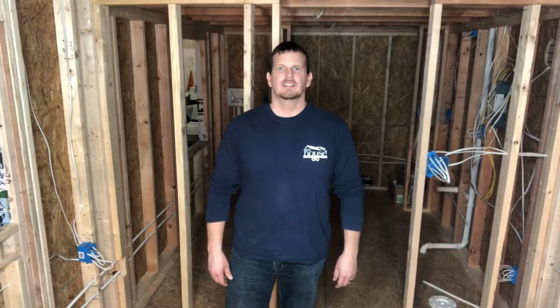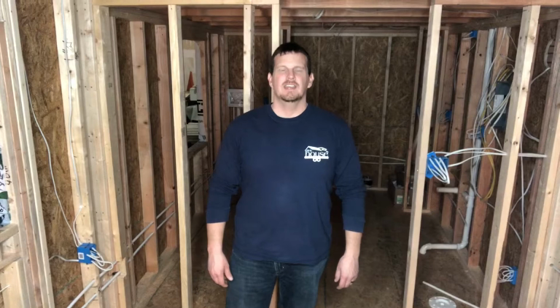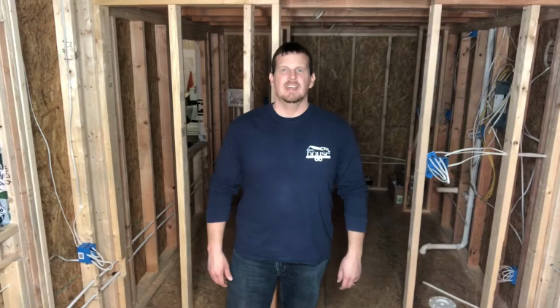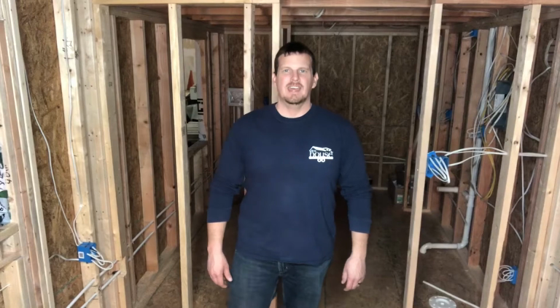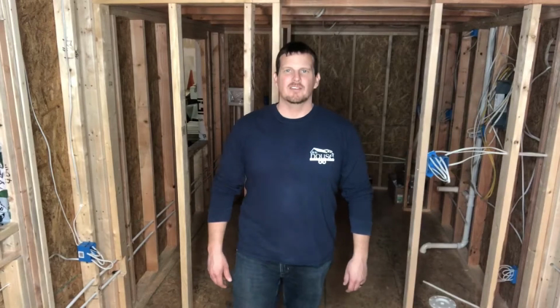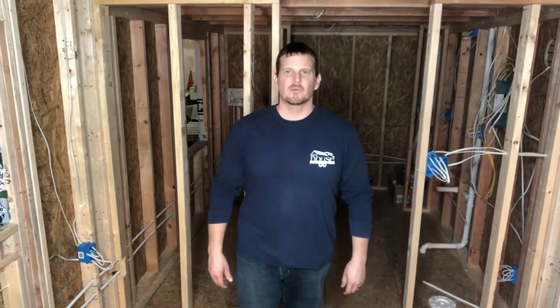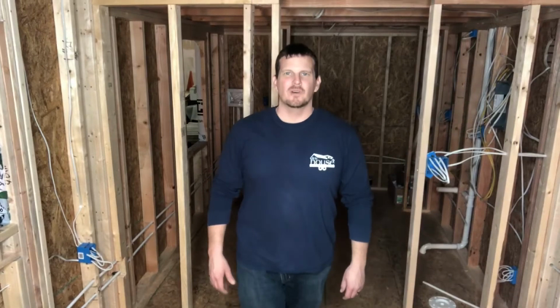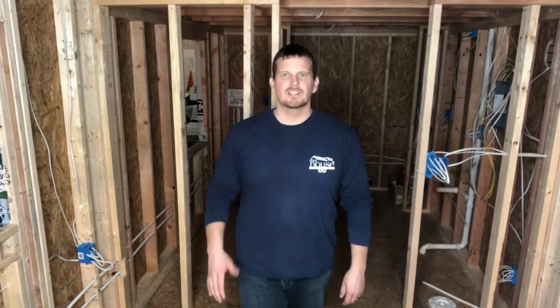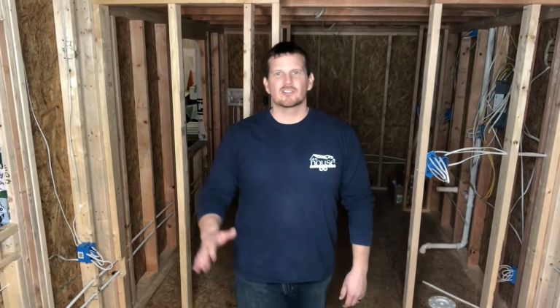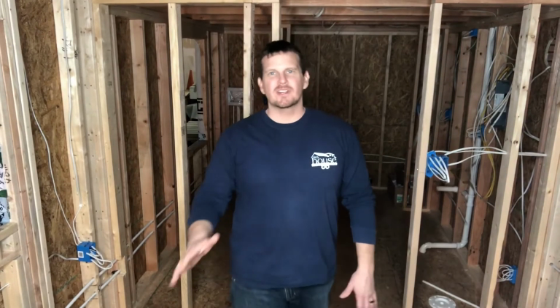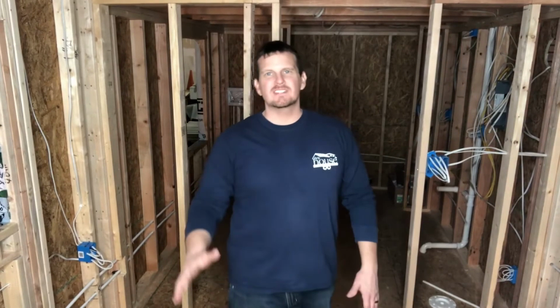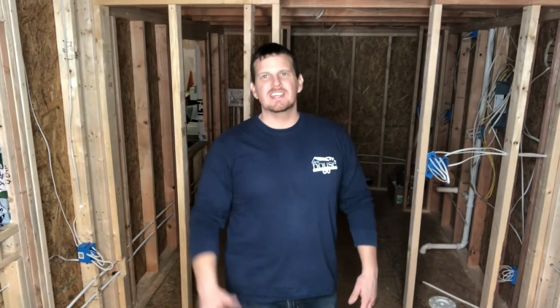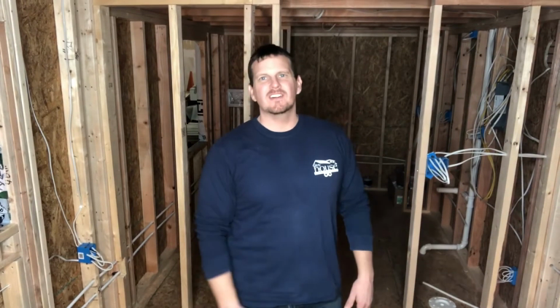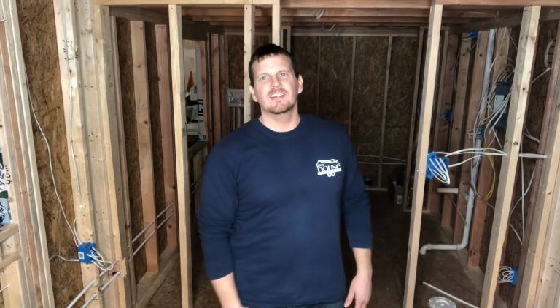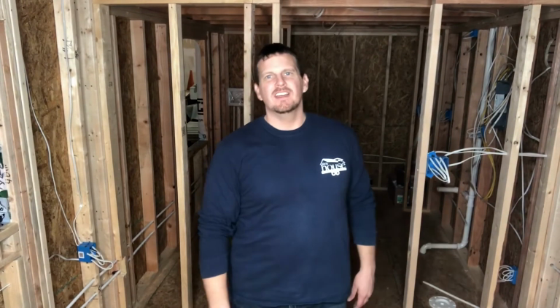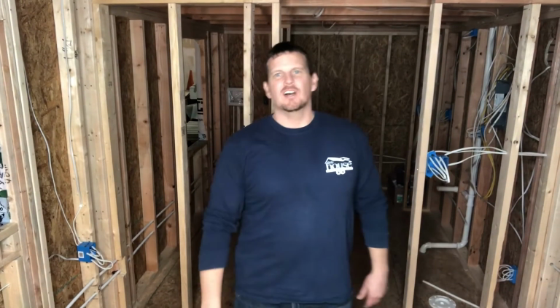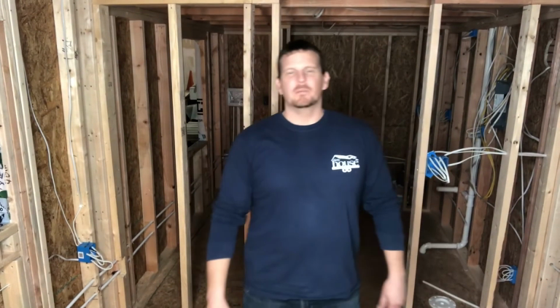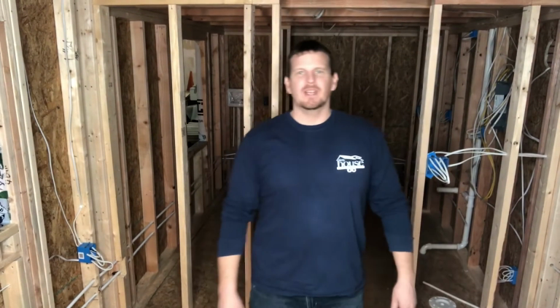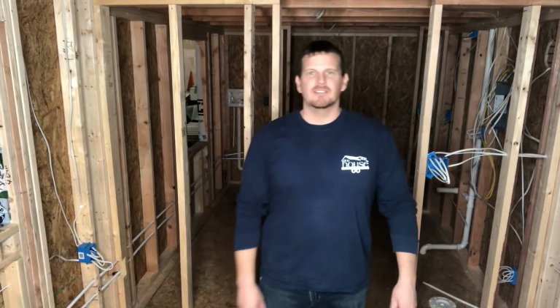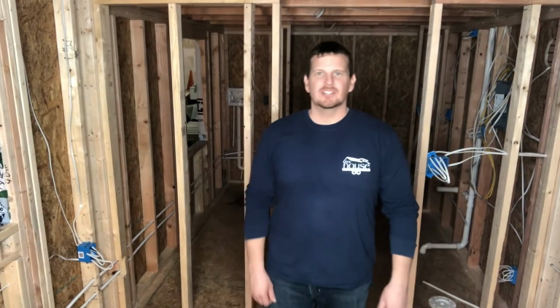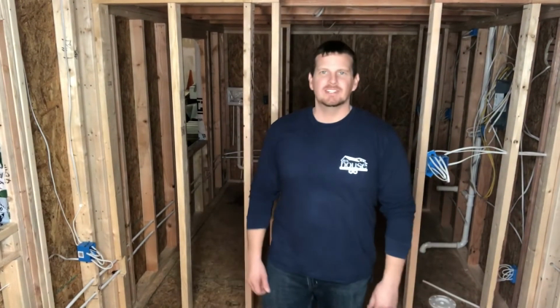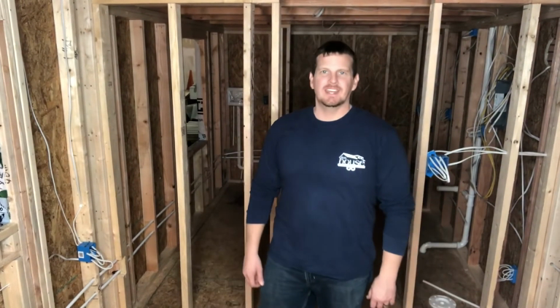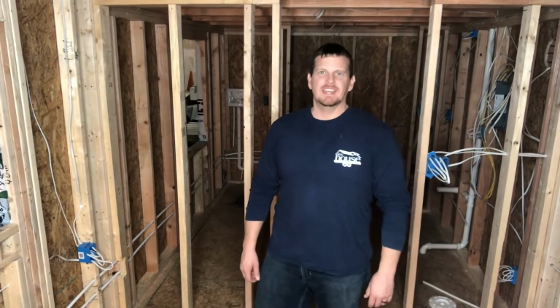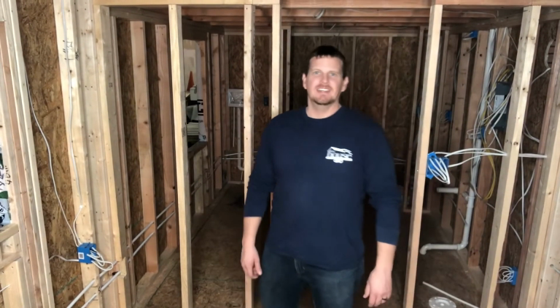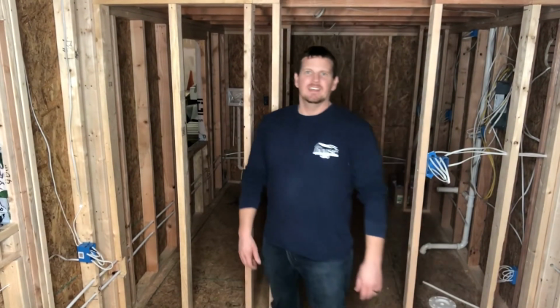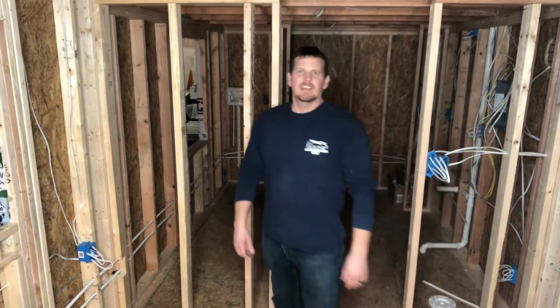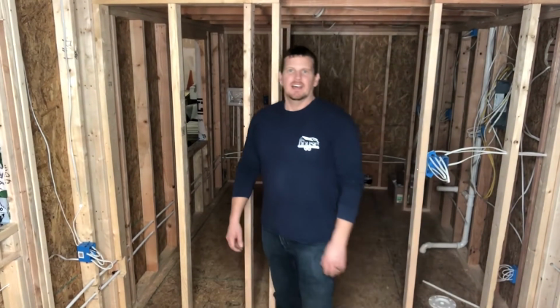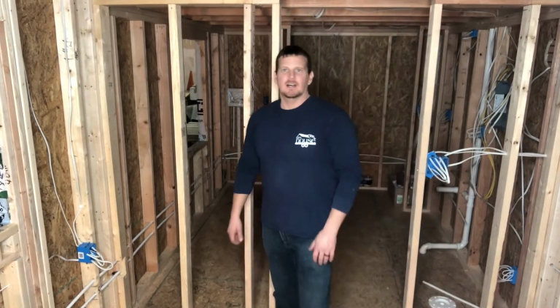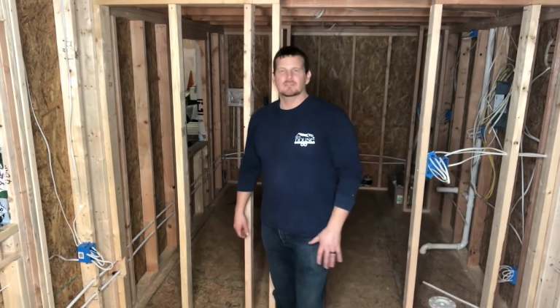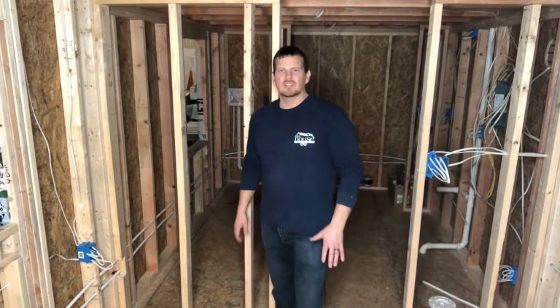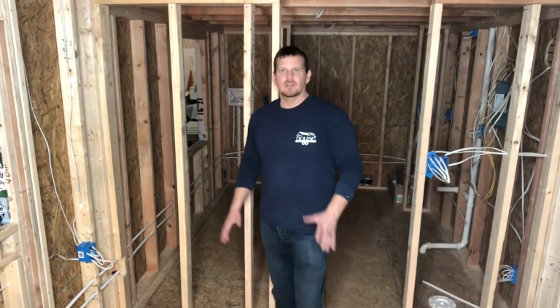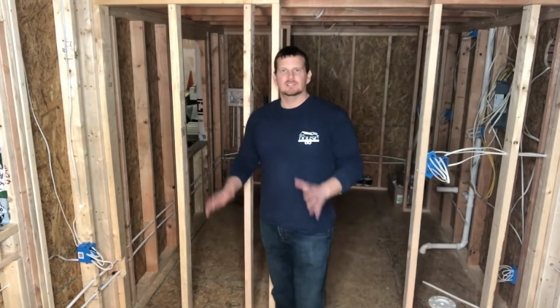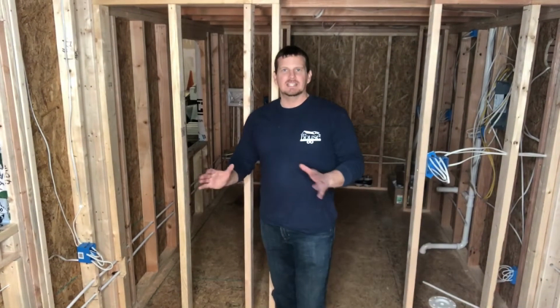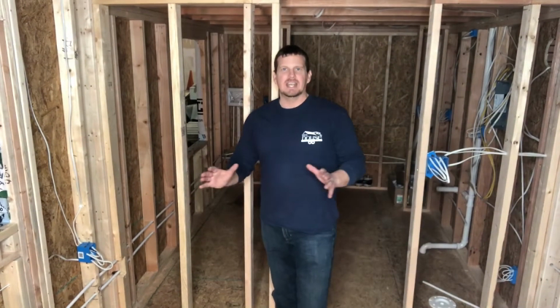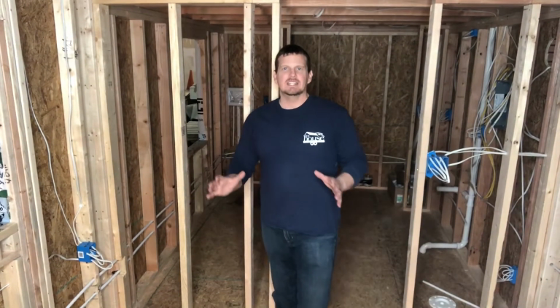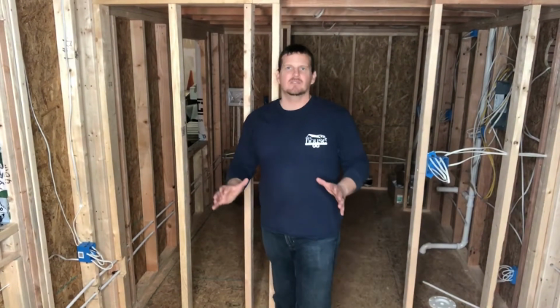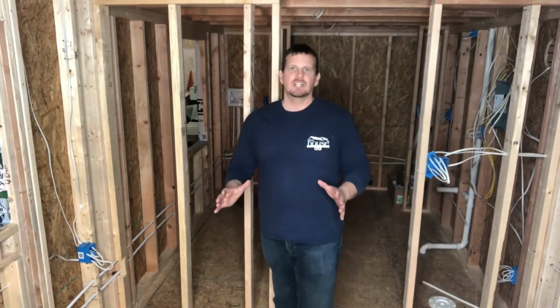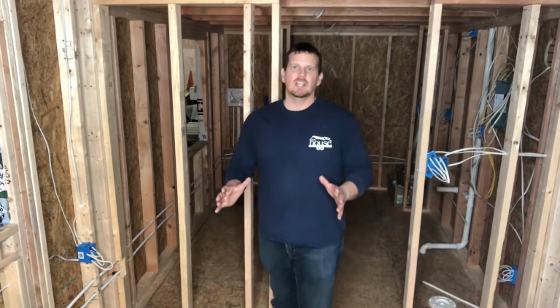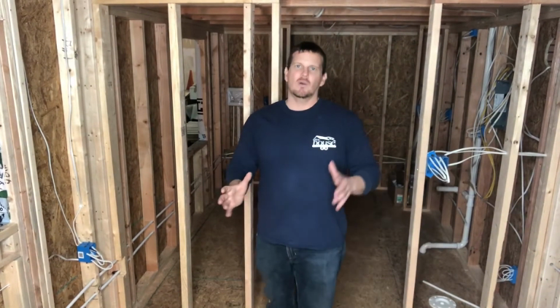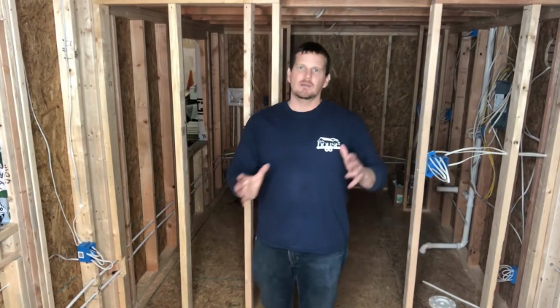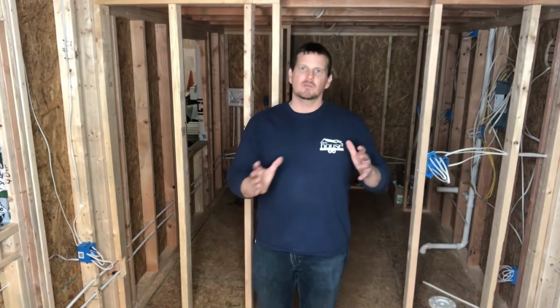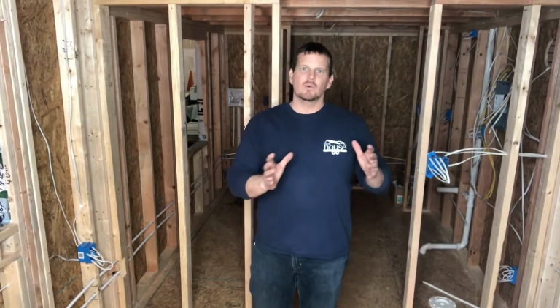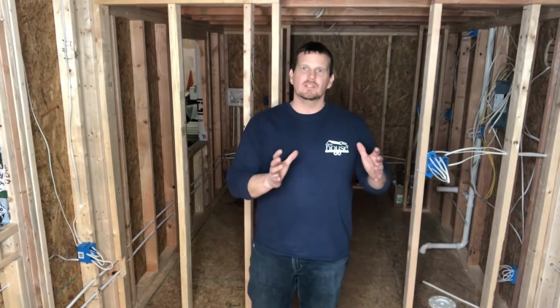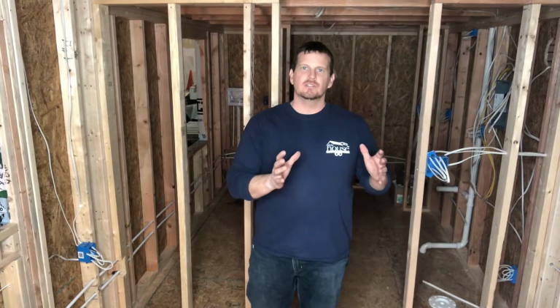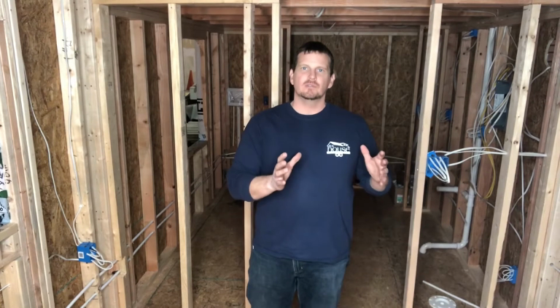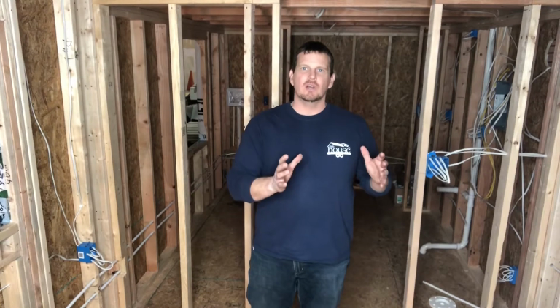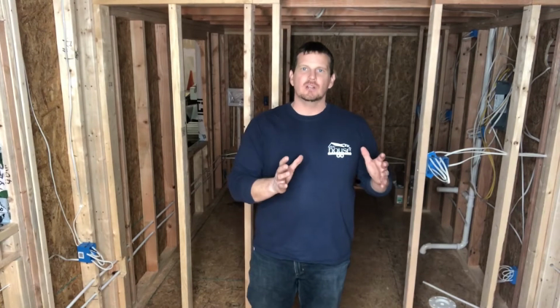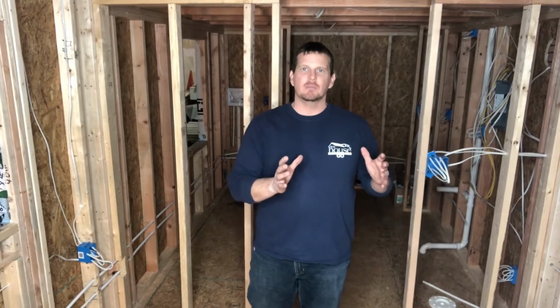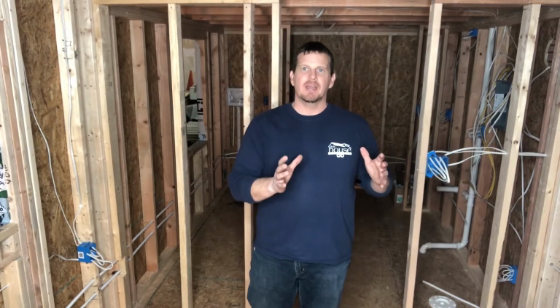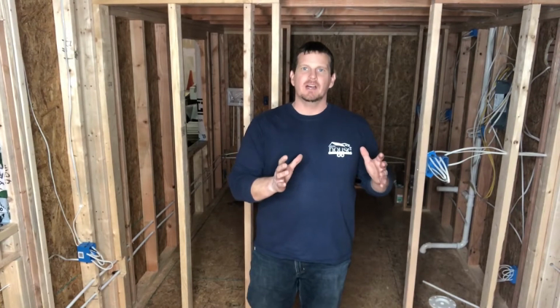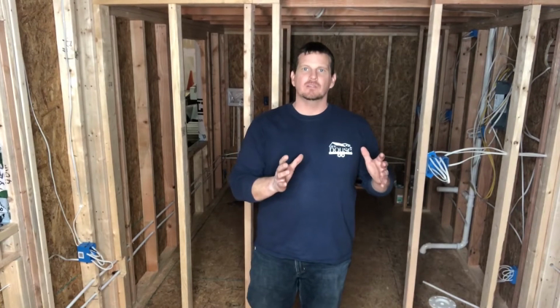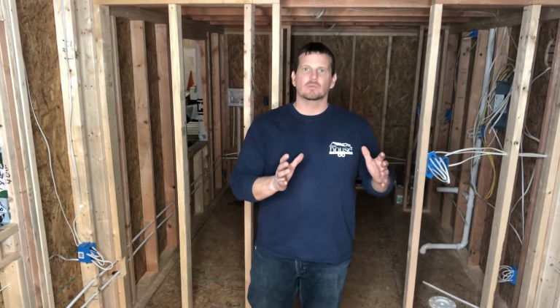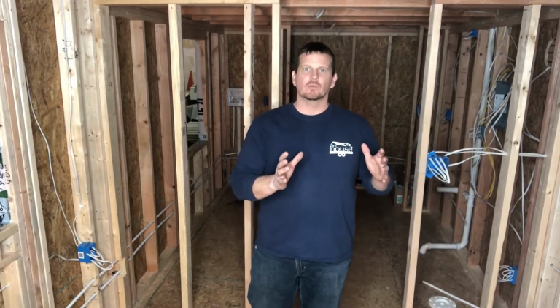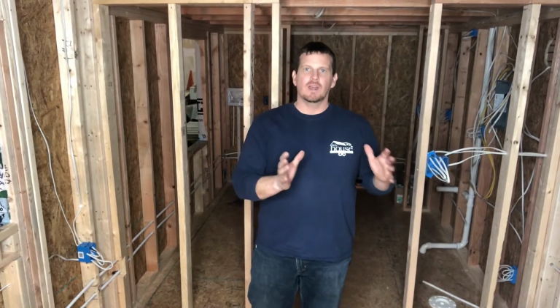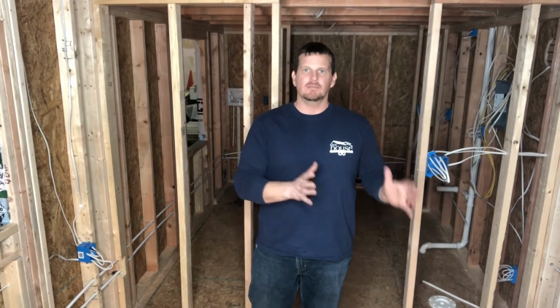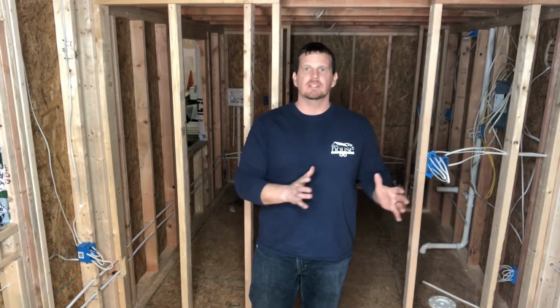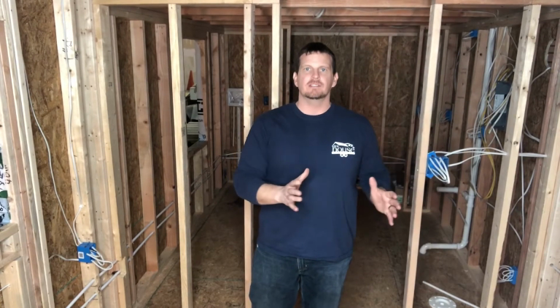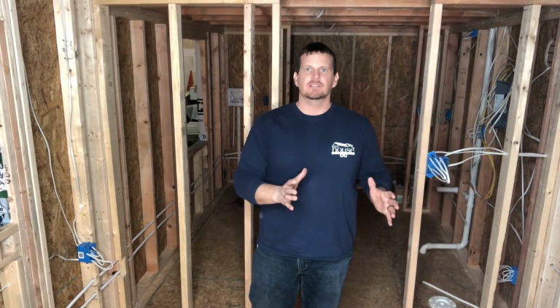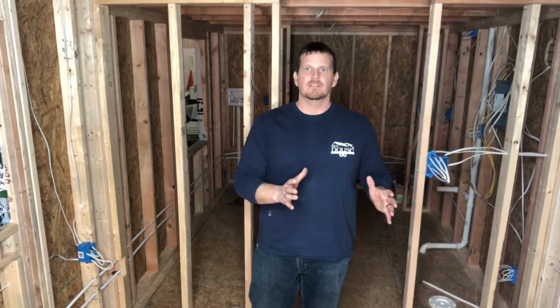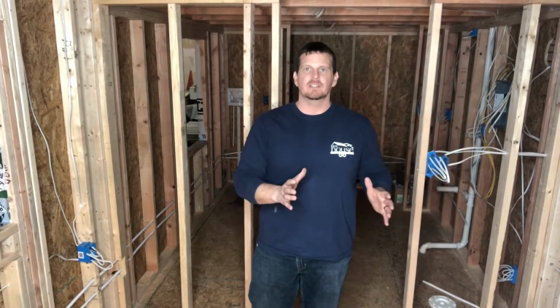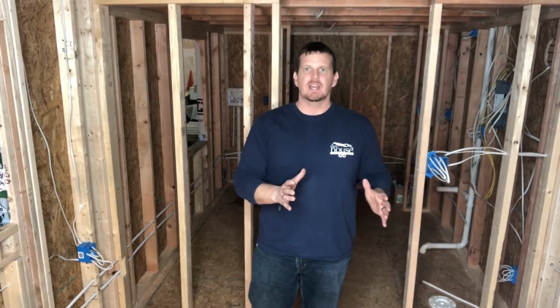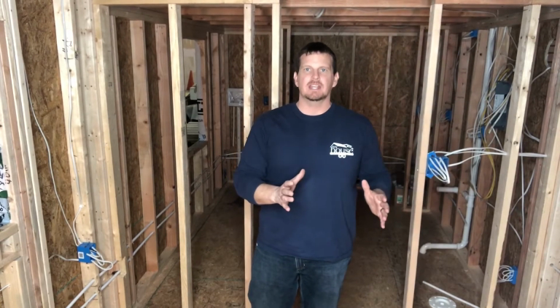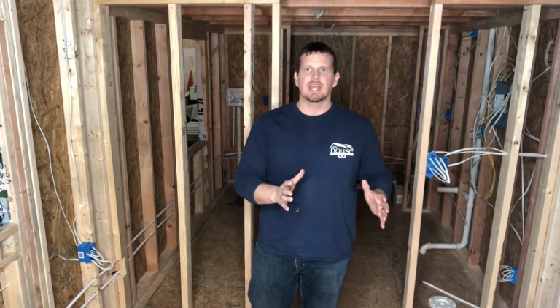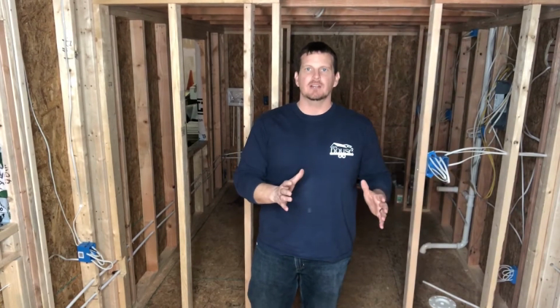Hey everyone, it's Chris here. Hope you're having a good day. So today's video, I'm going to talk about rough-ins of the tiny house.